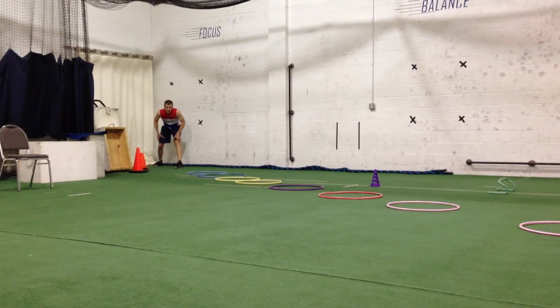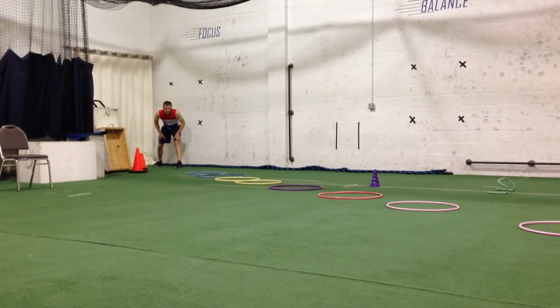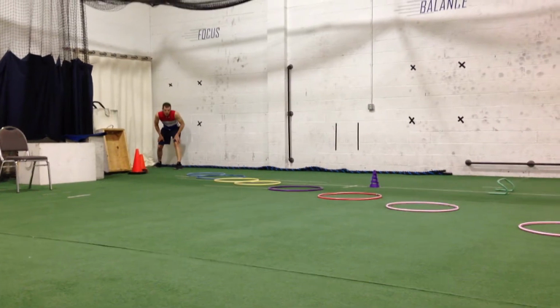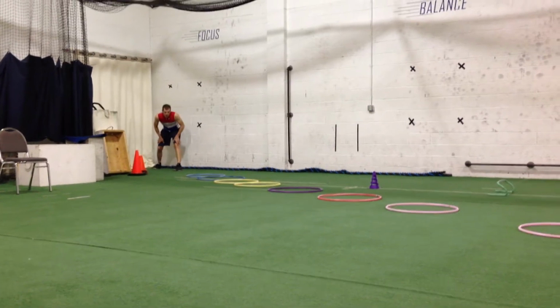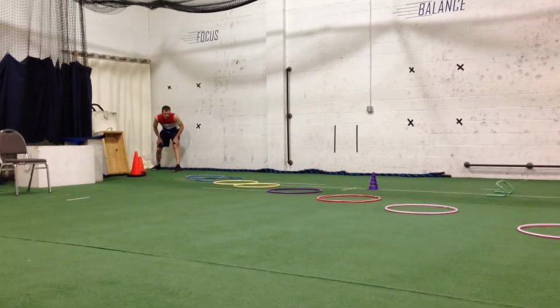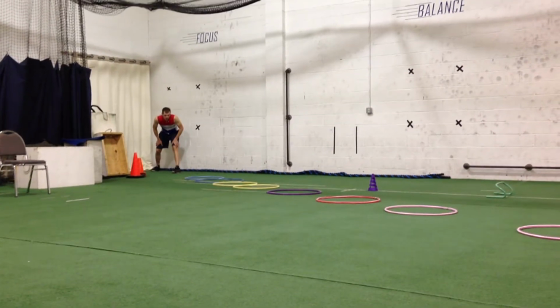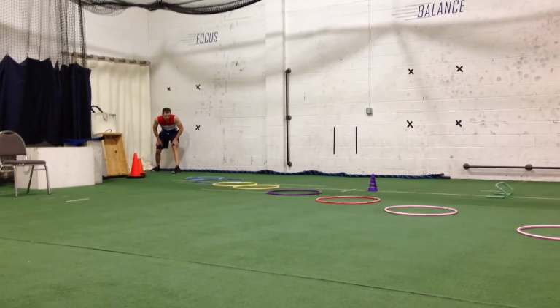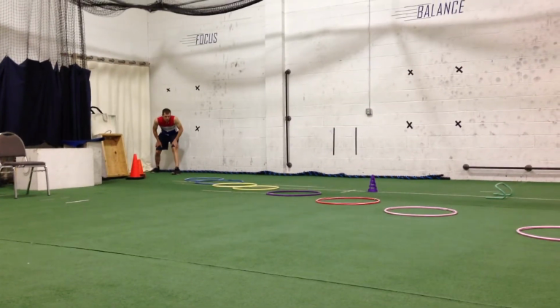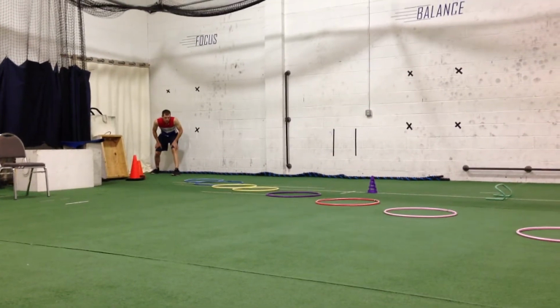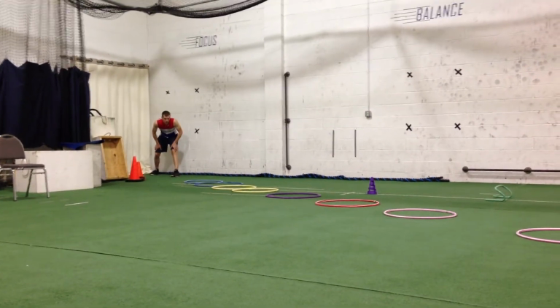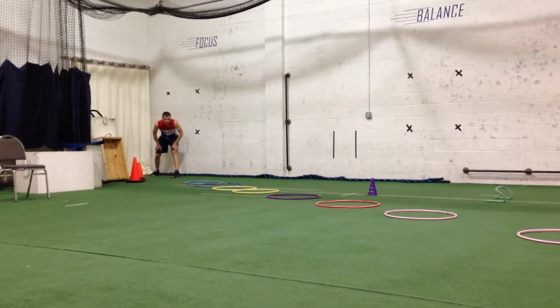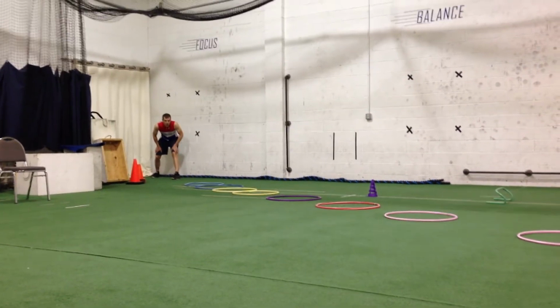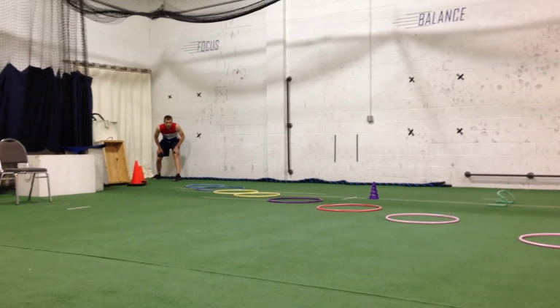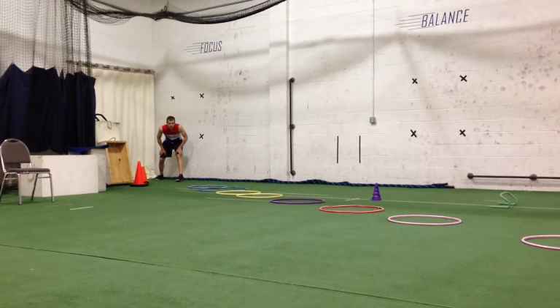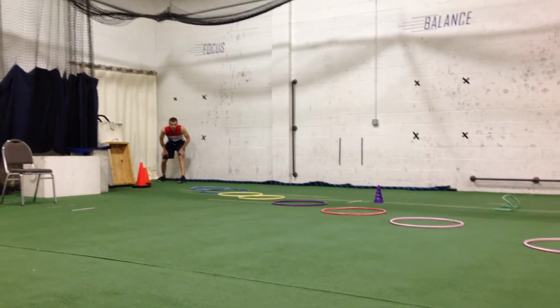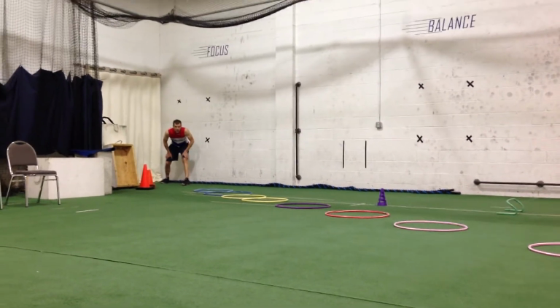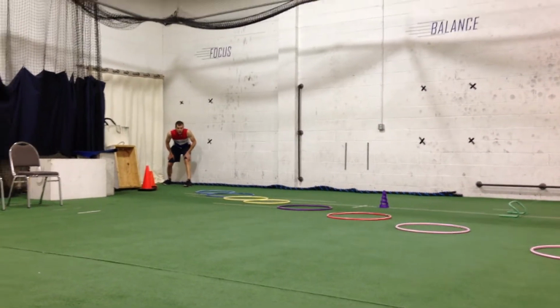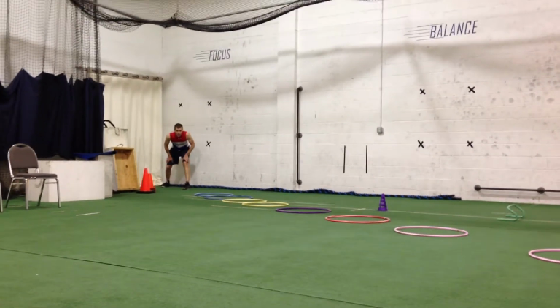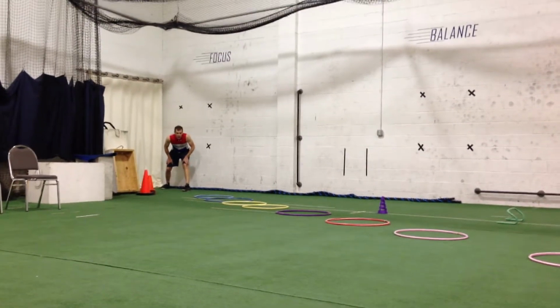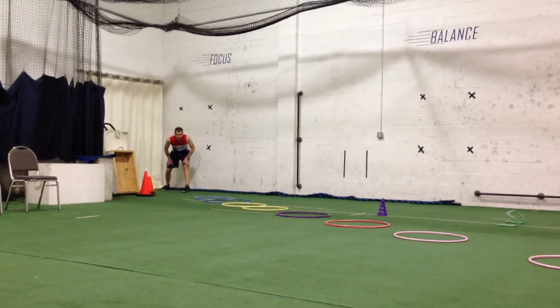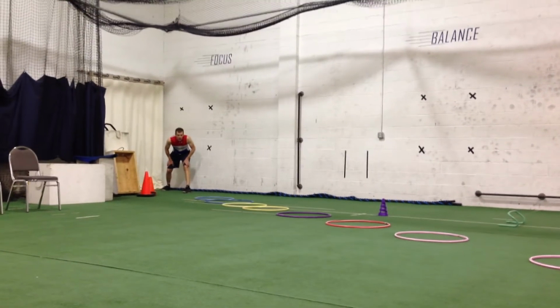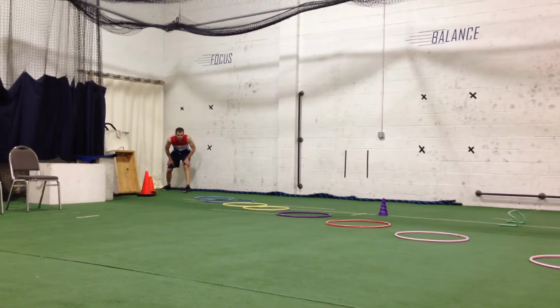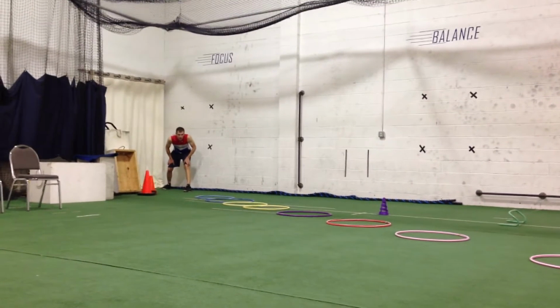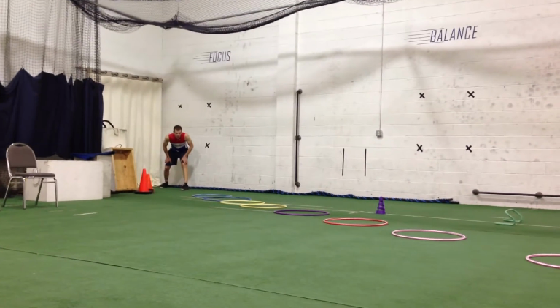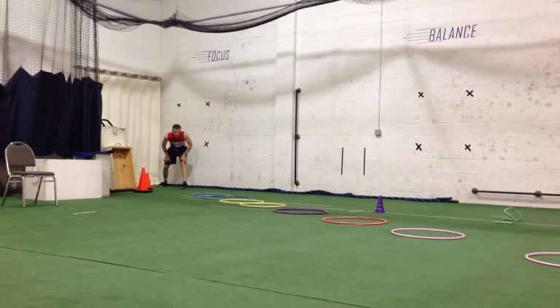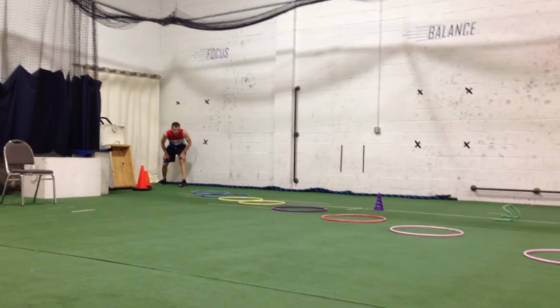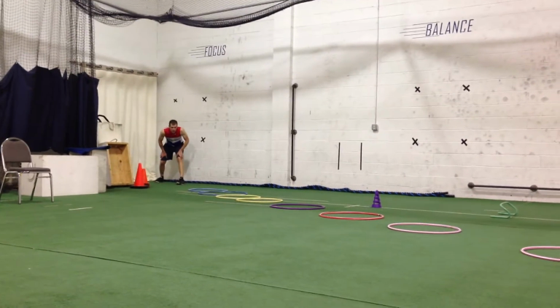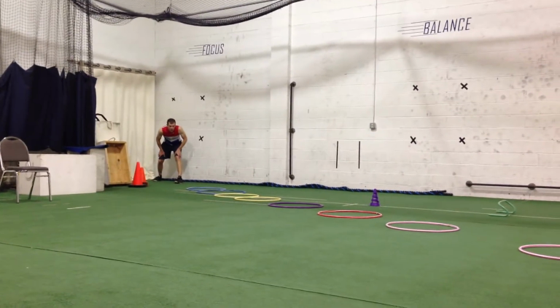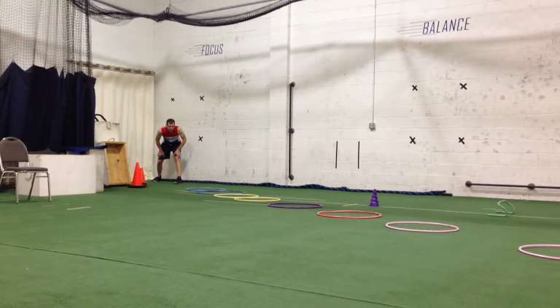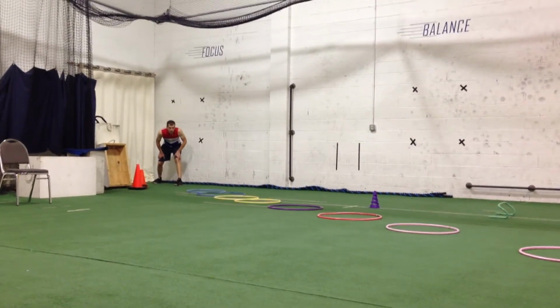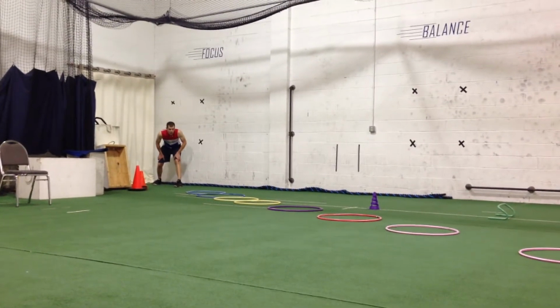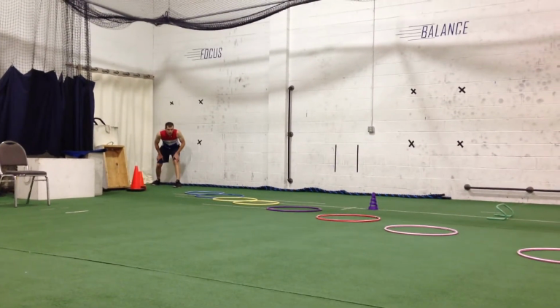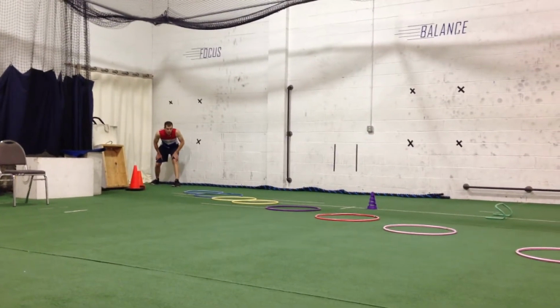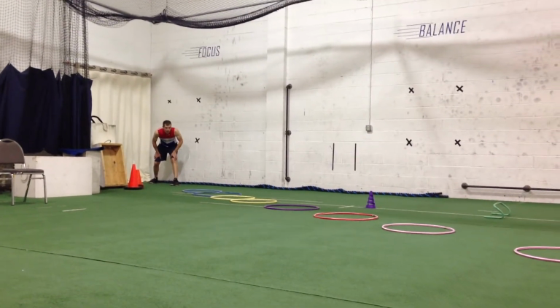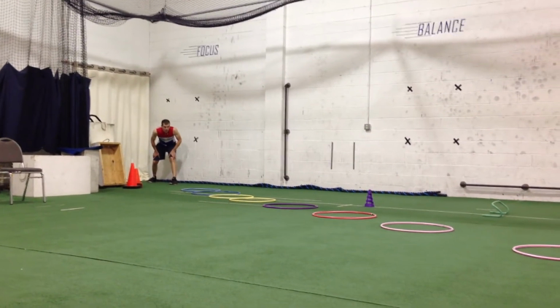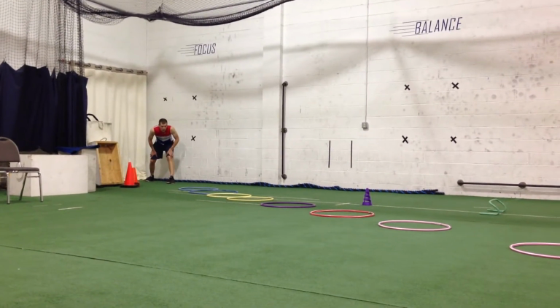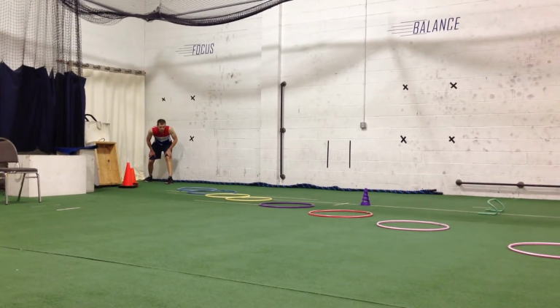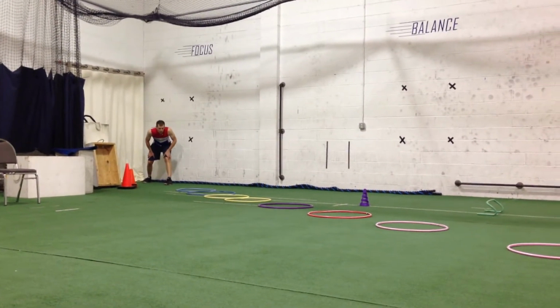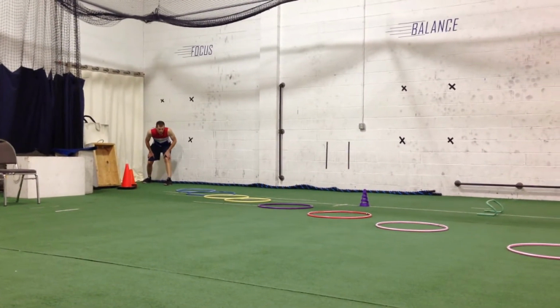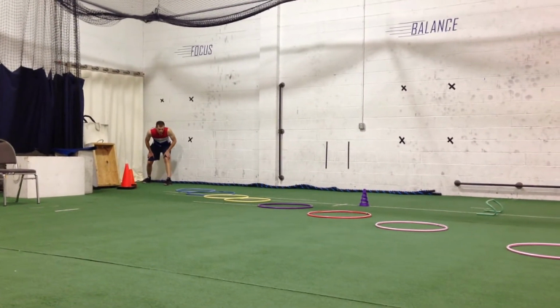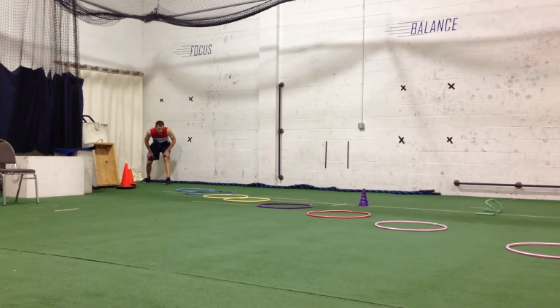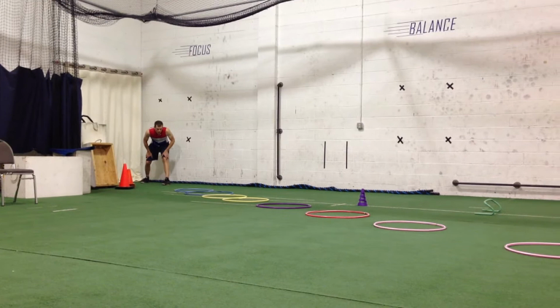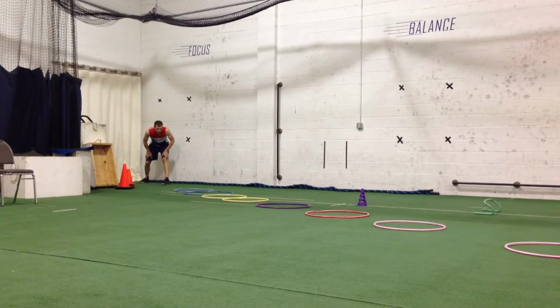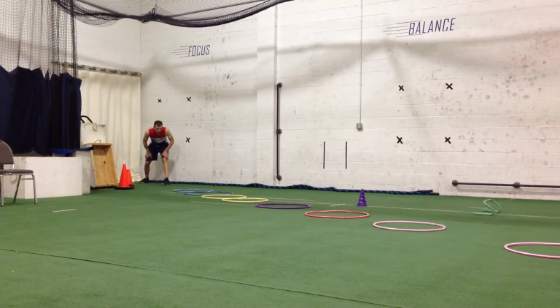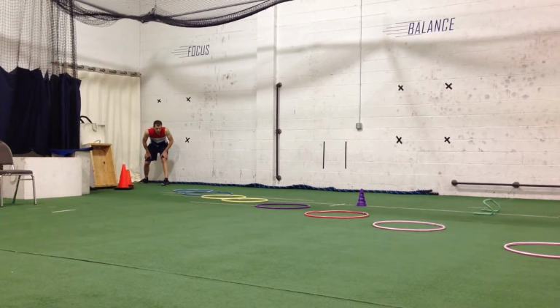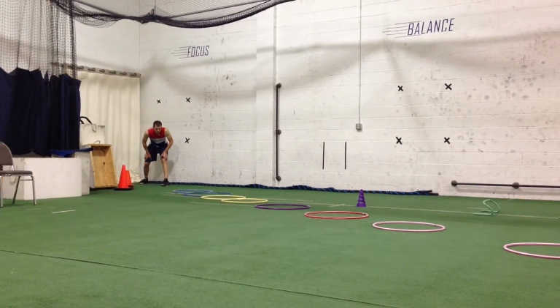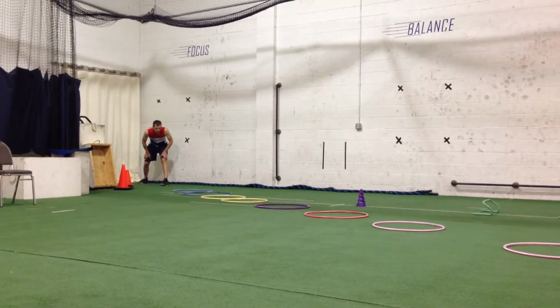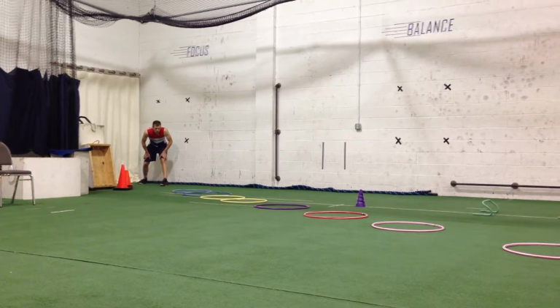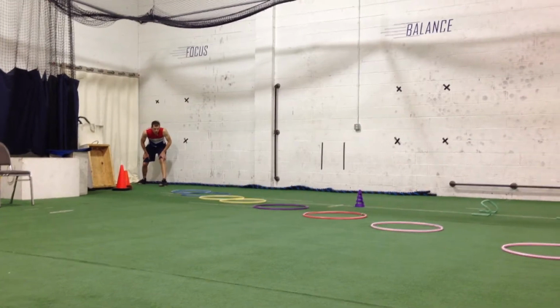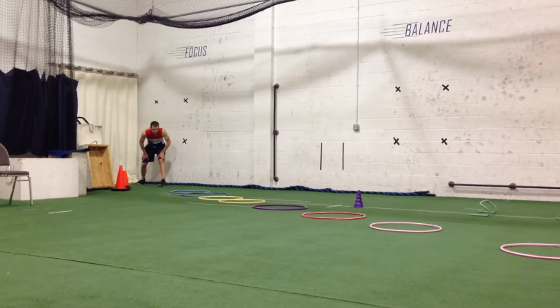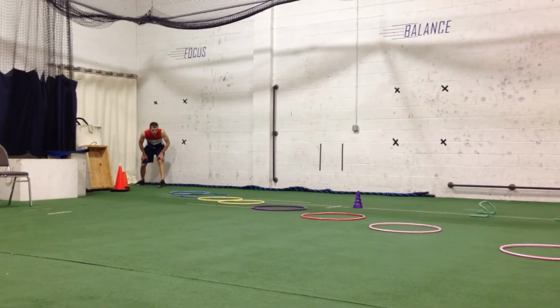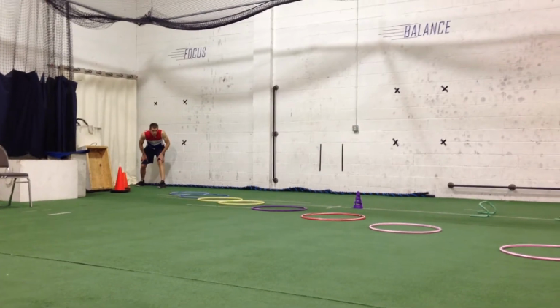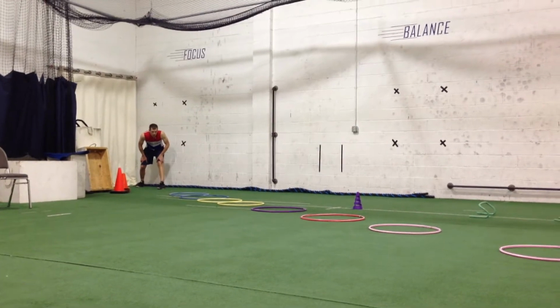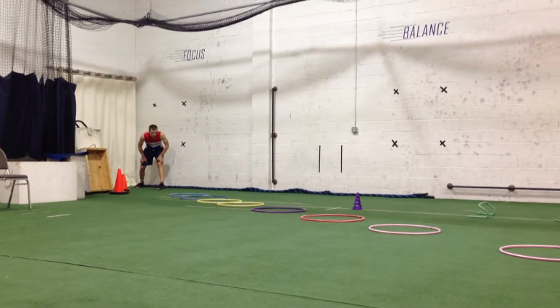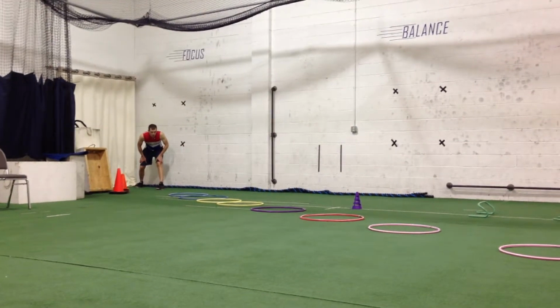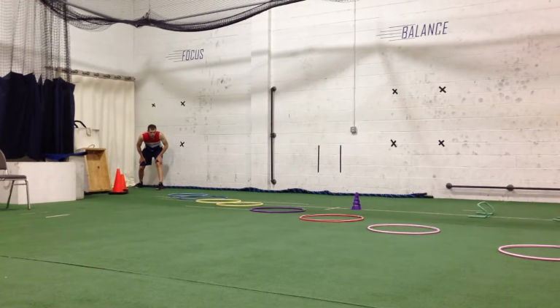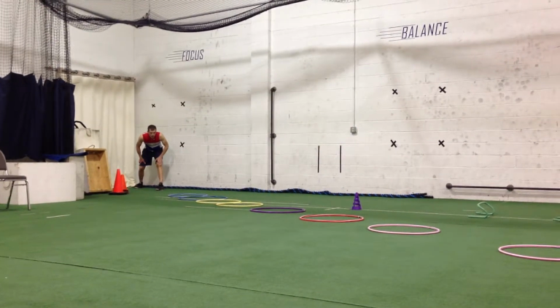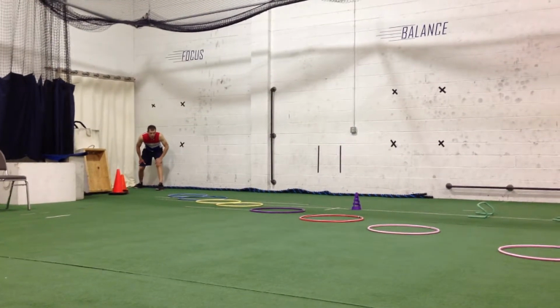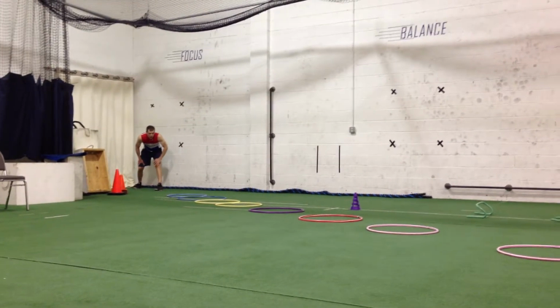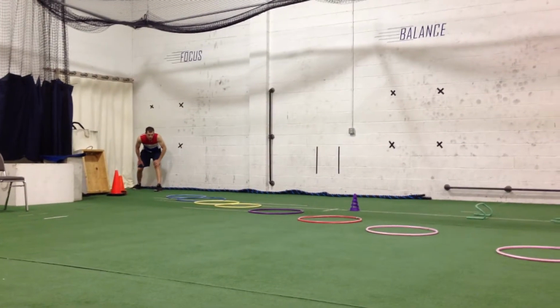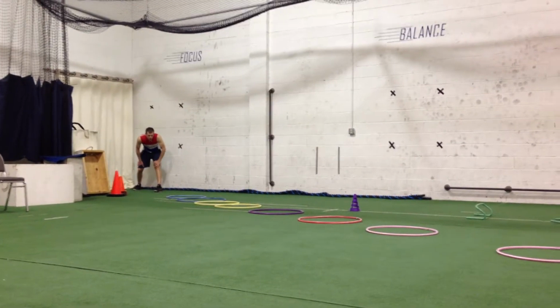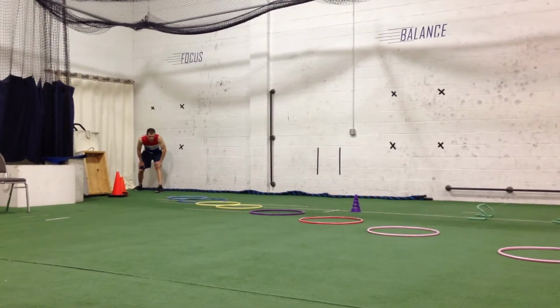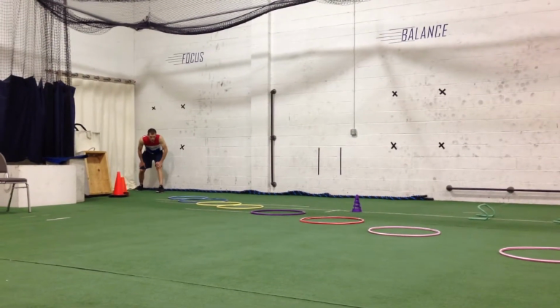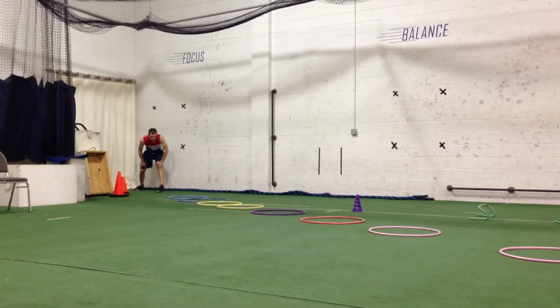Here we are with Chris. He's going to be going through a series of exercises and drills that Chris uses for his cross training.